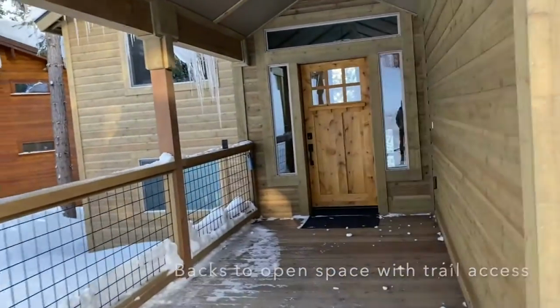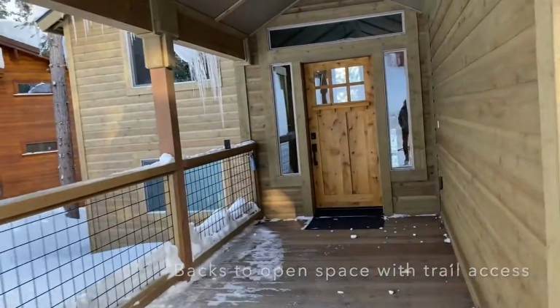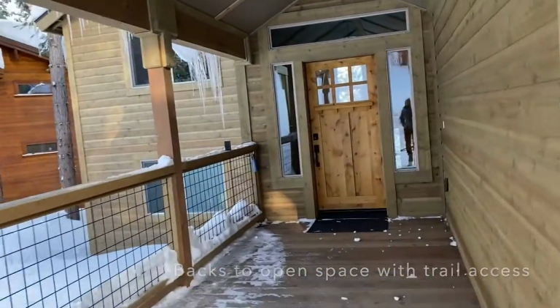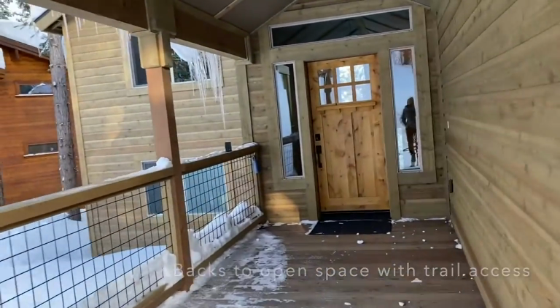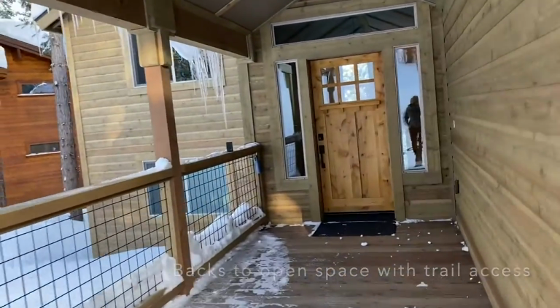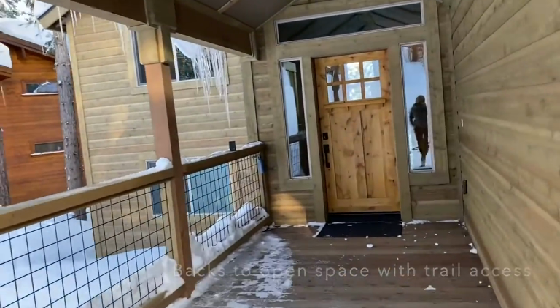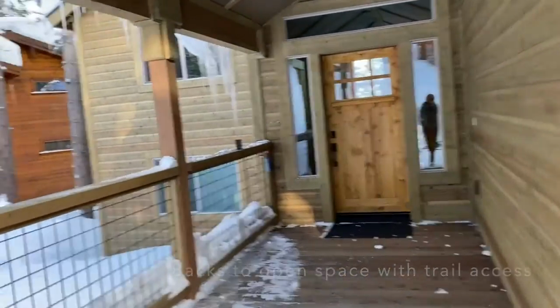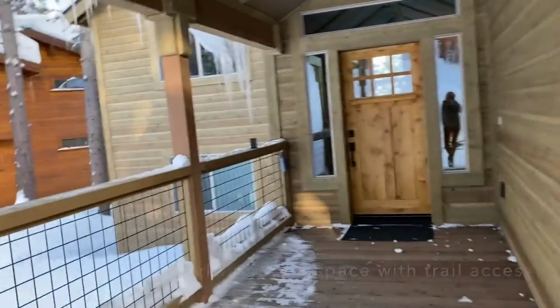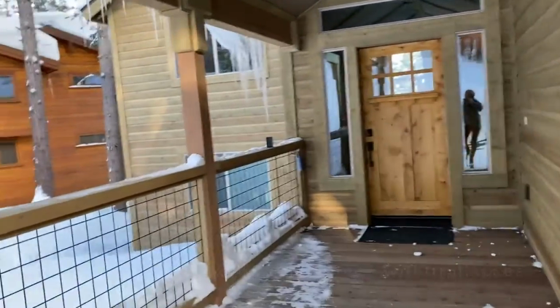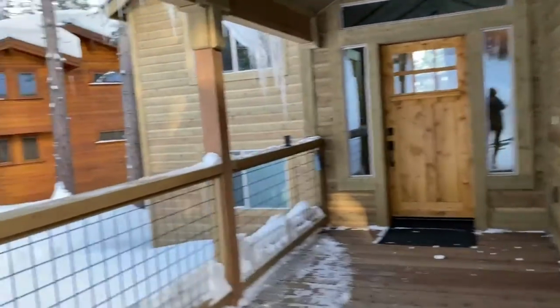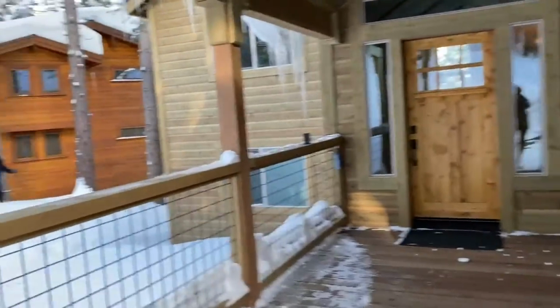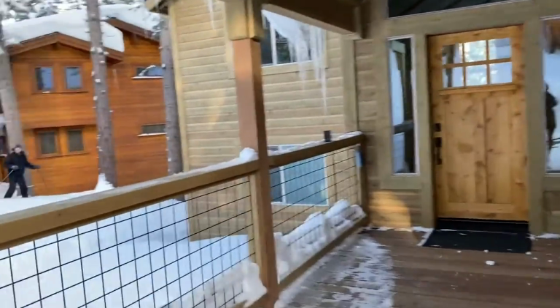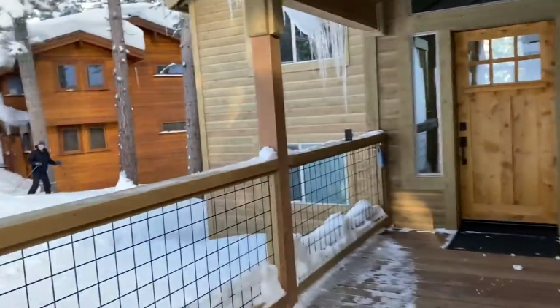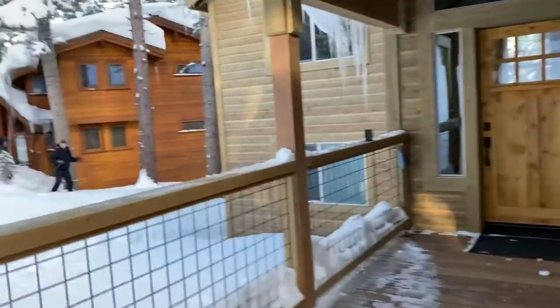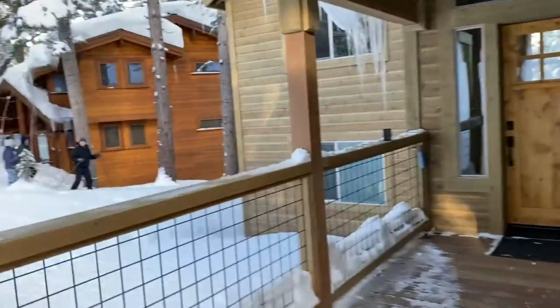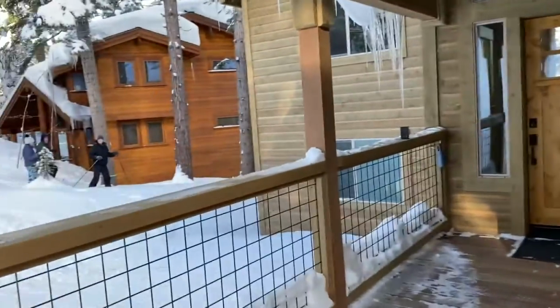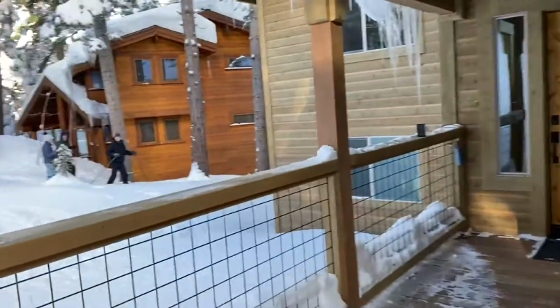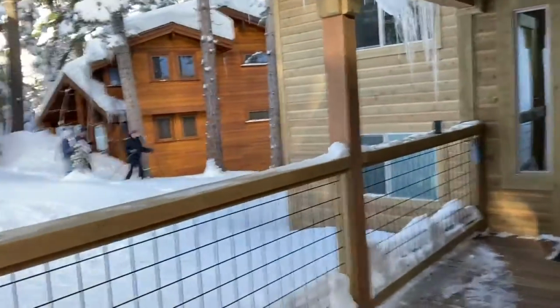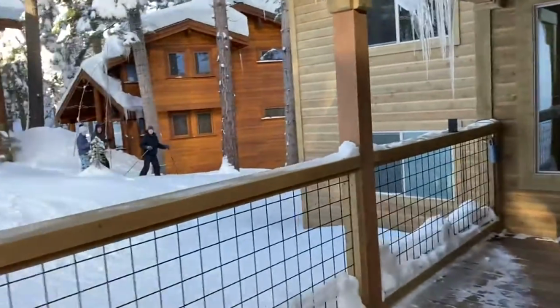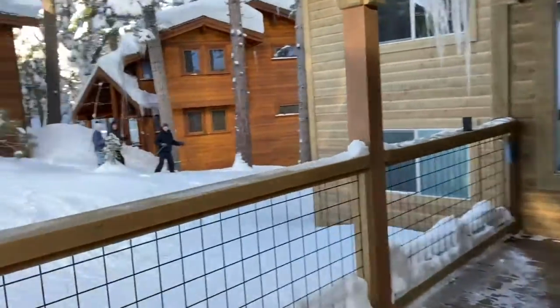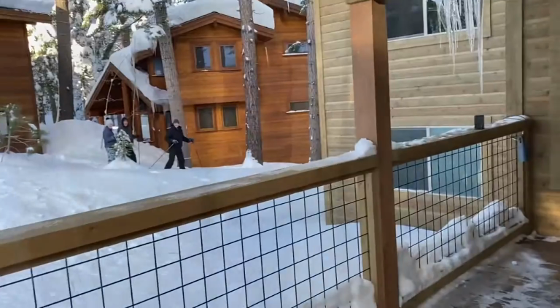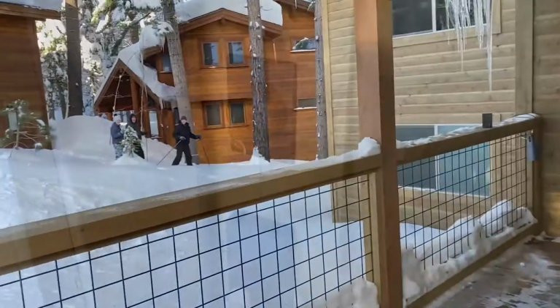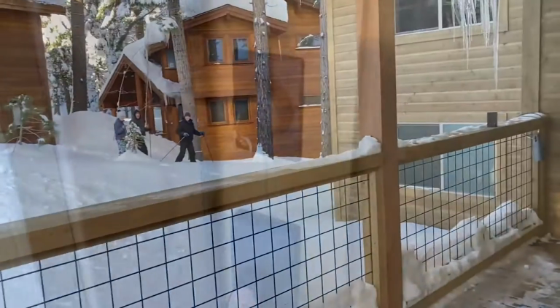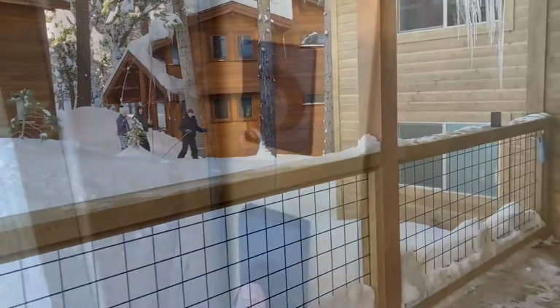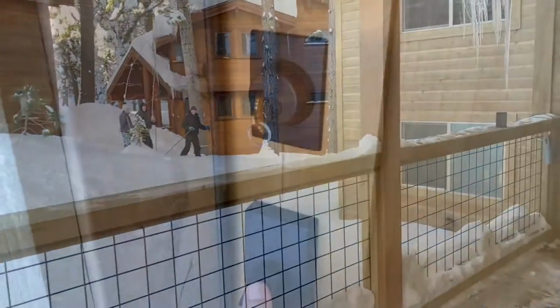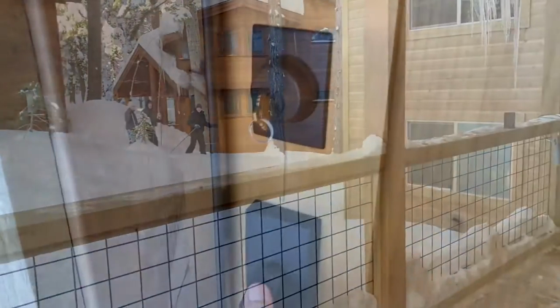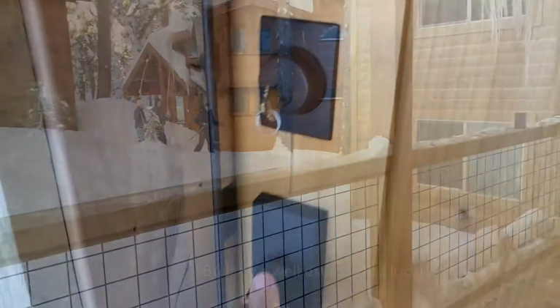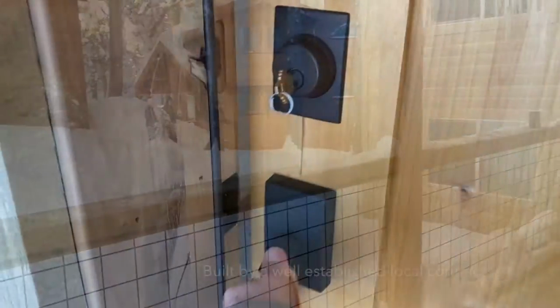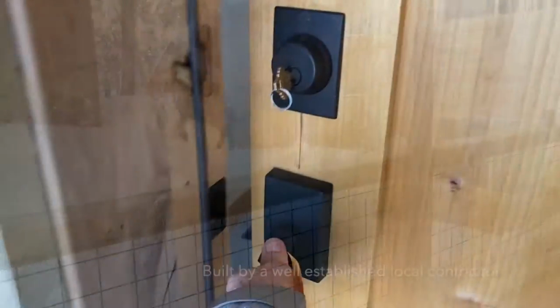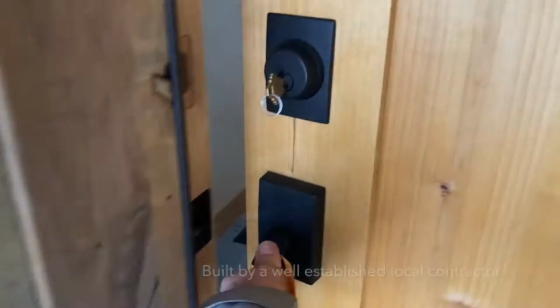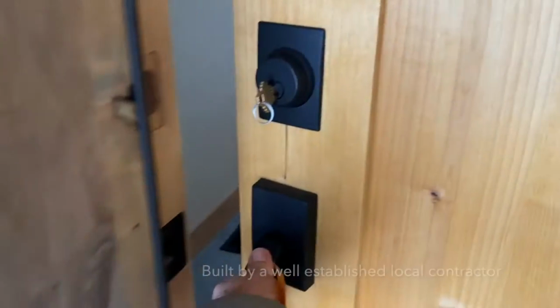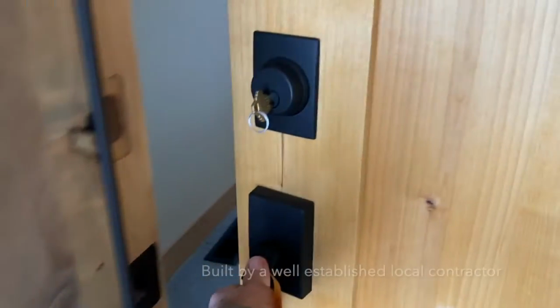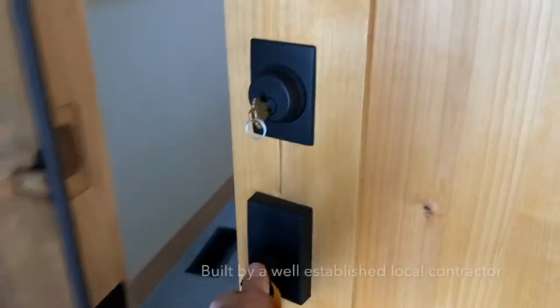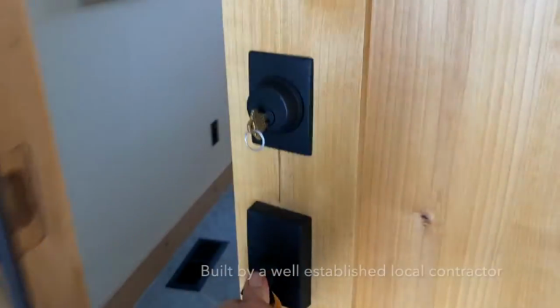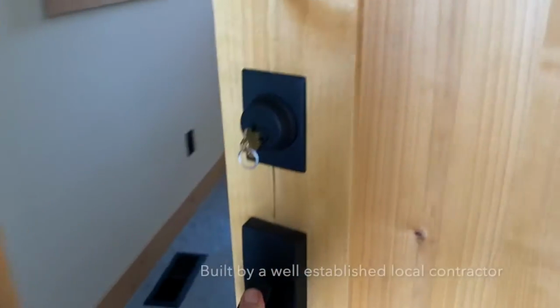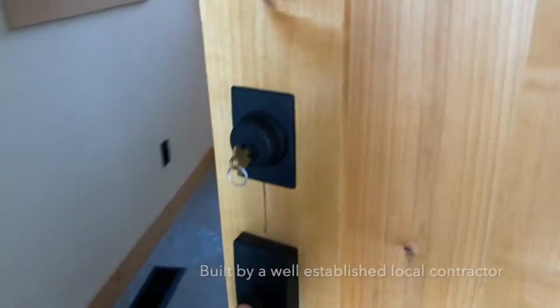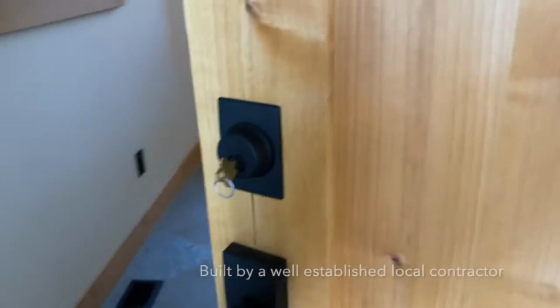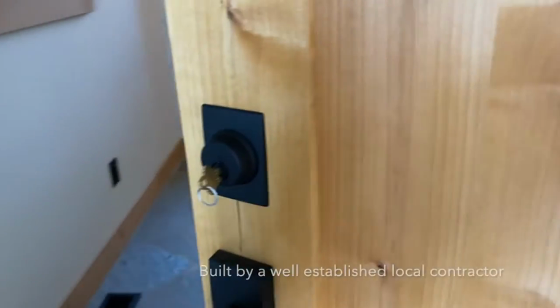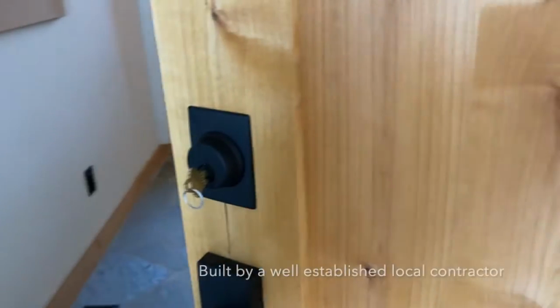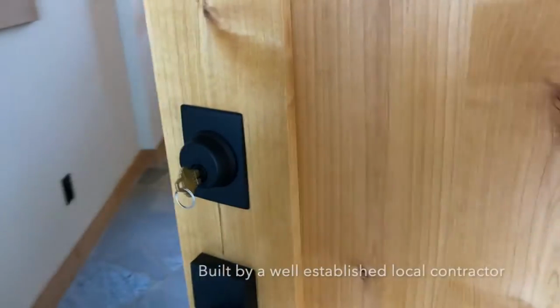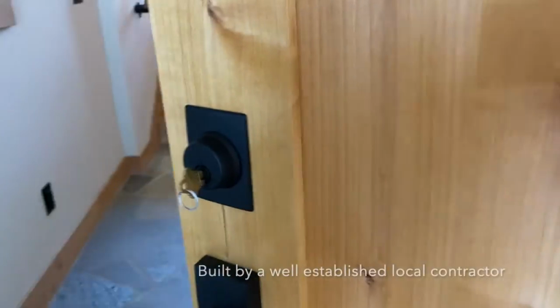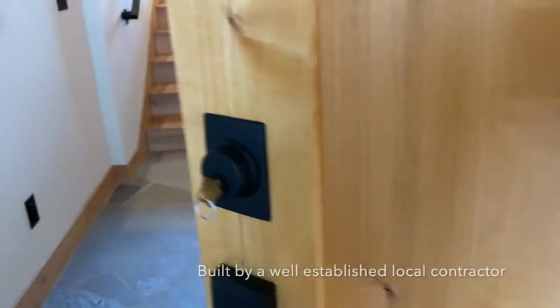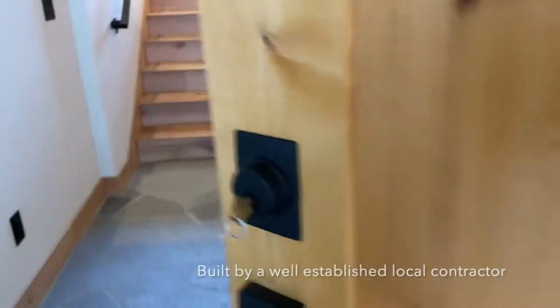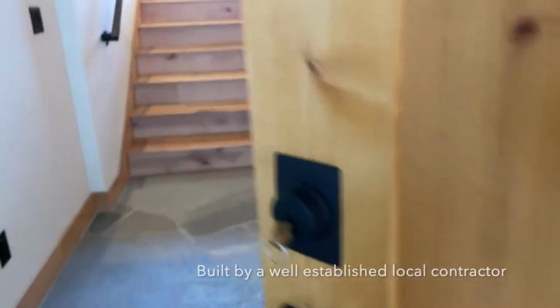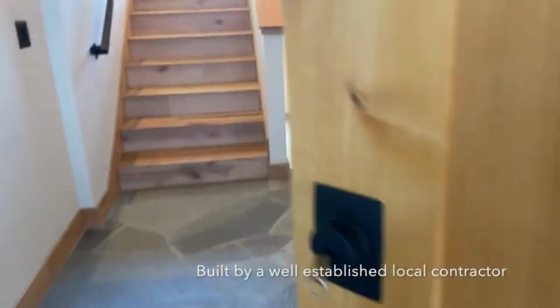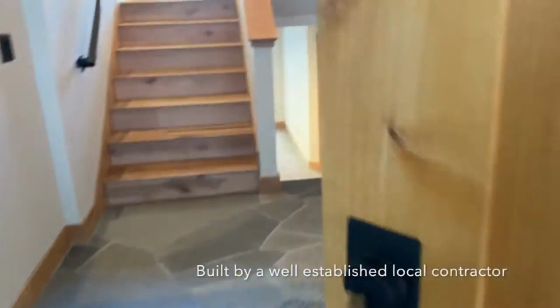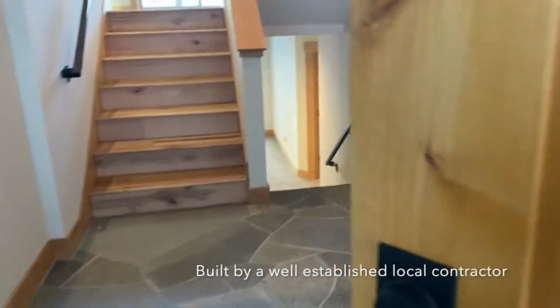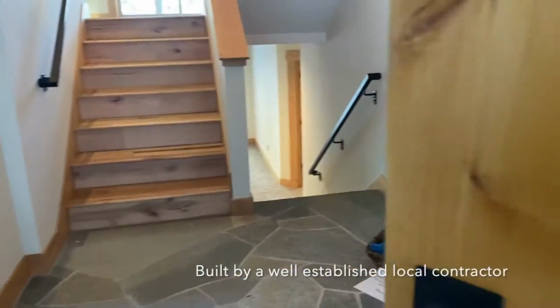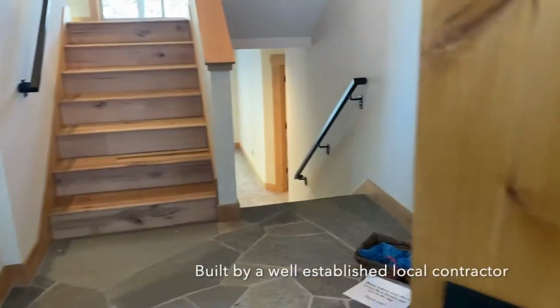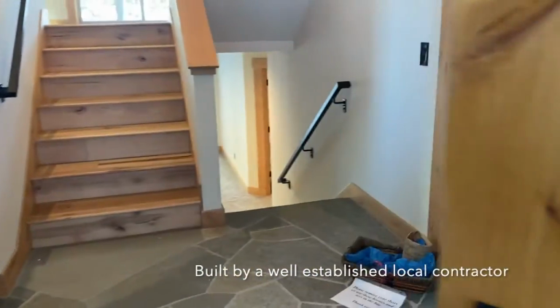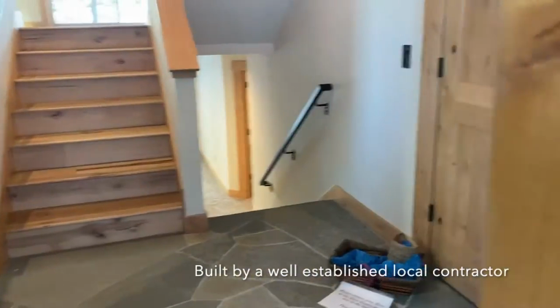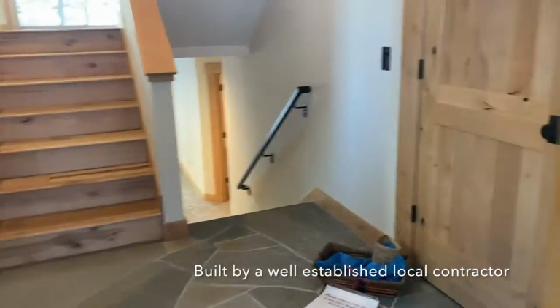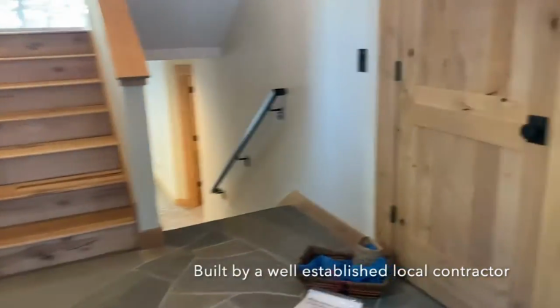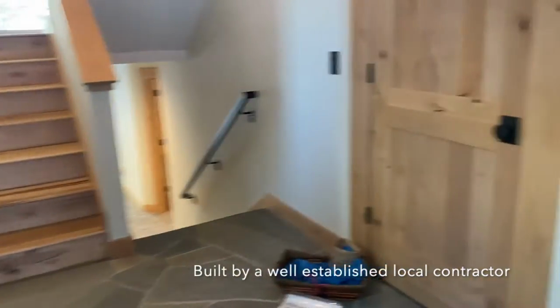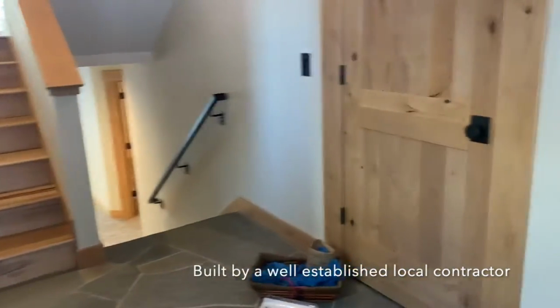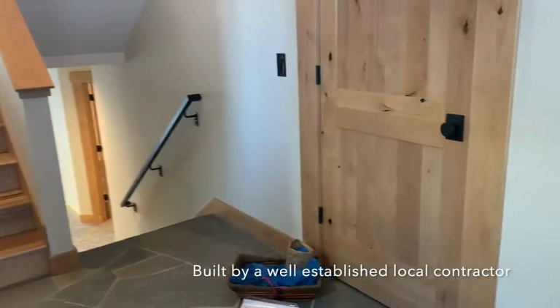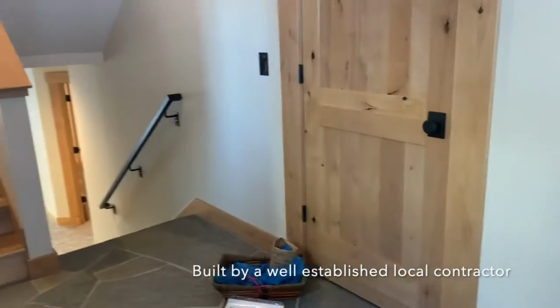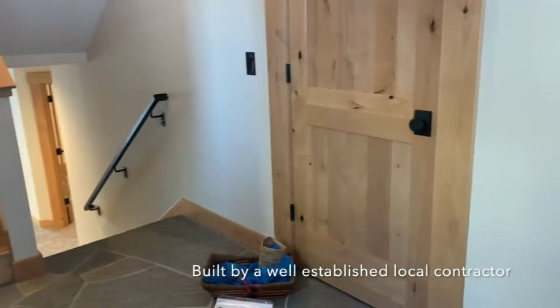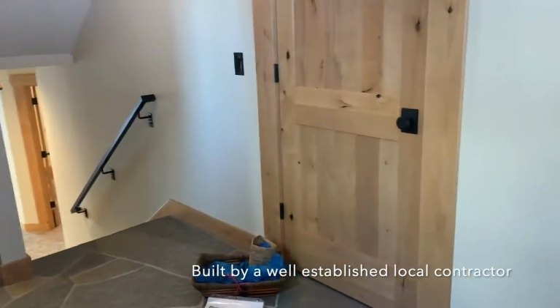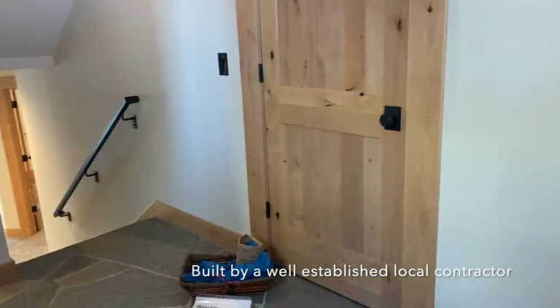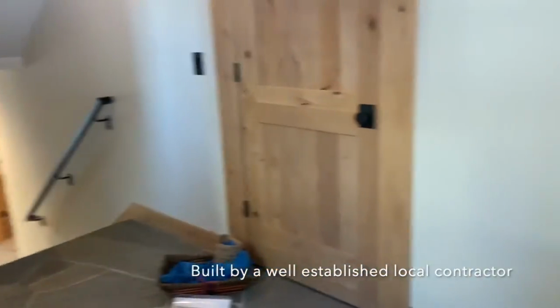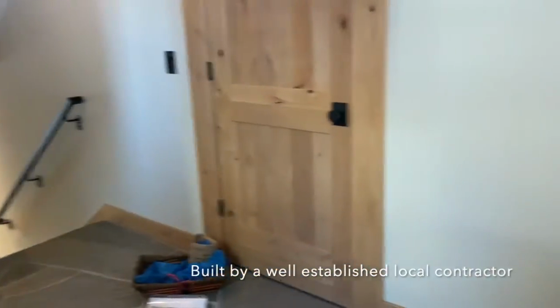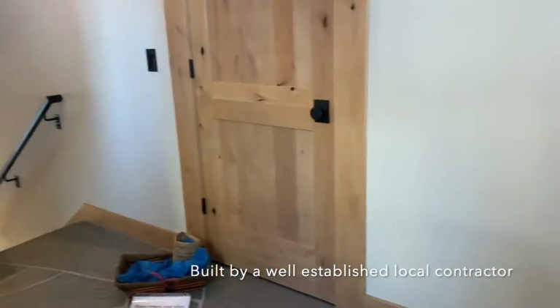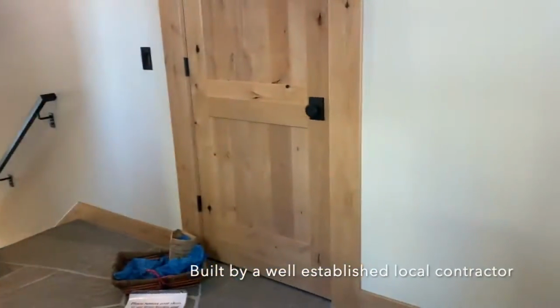Those neighbors are skiing out there. Alright, let's go on inside and see what we have here.